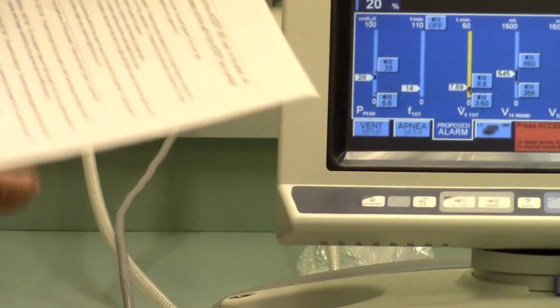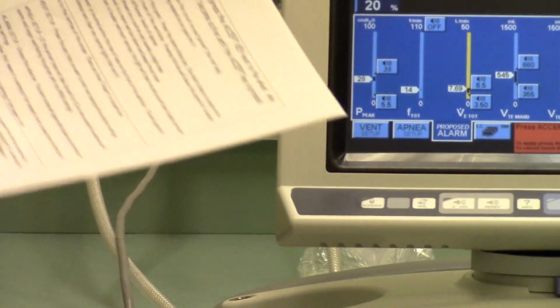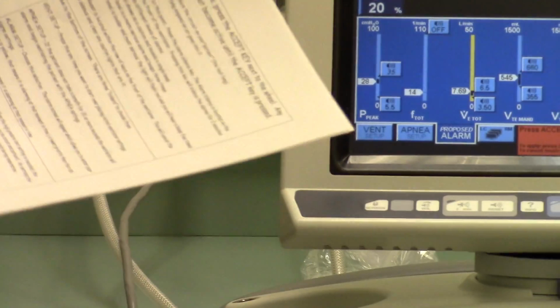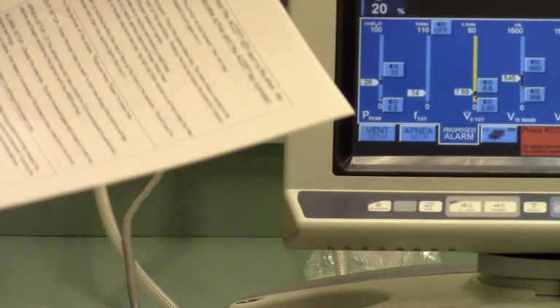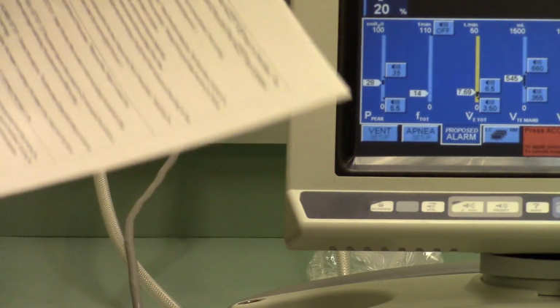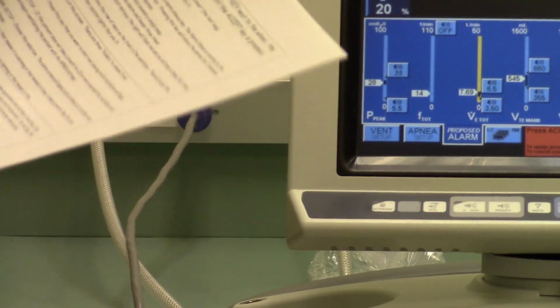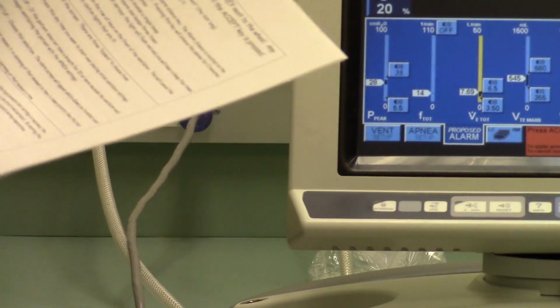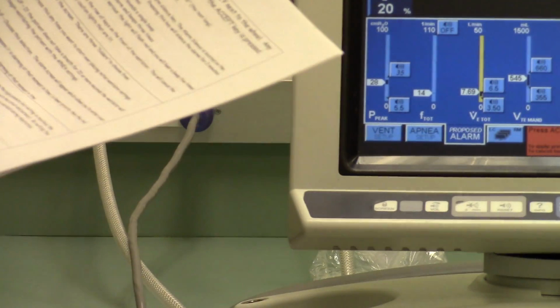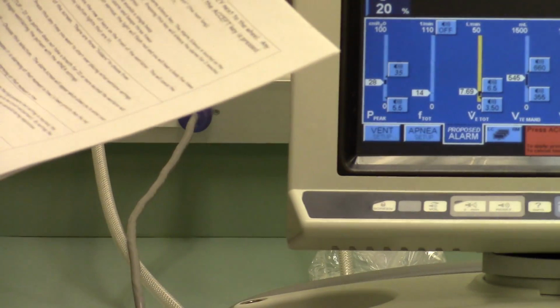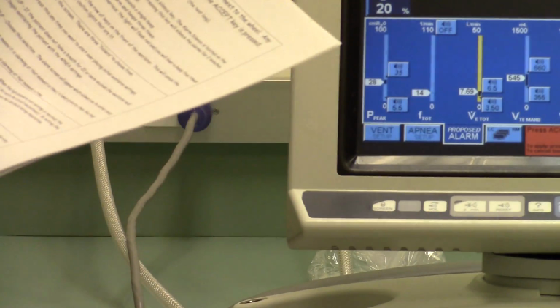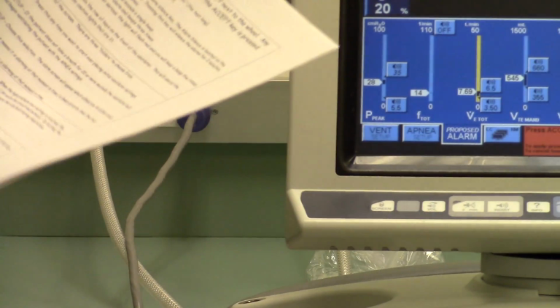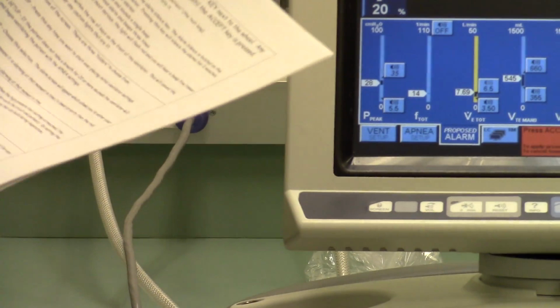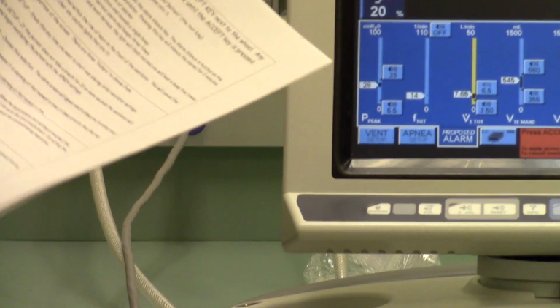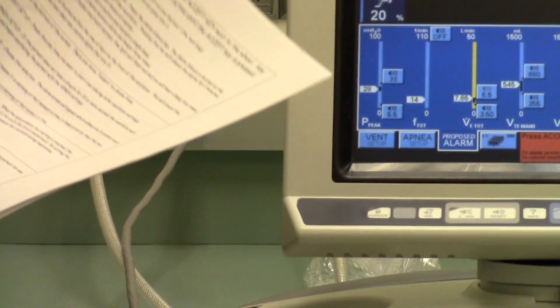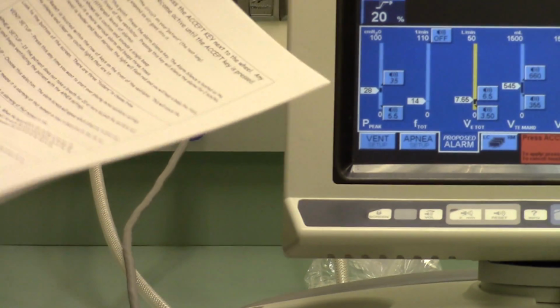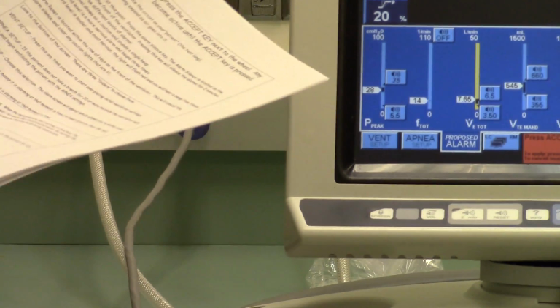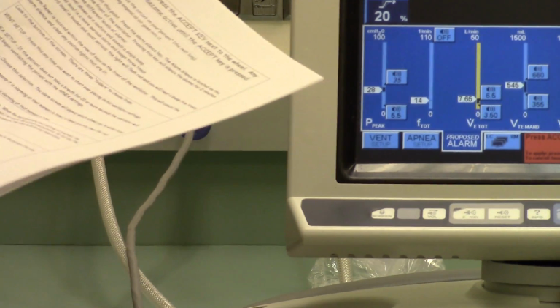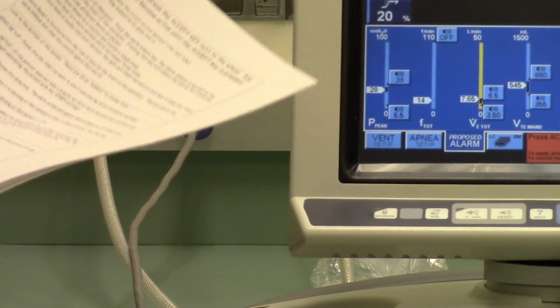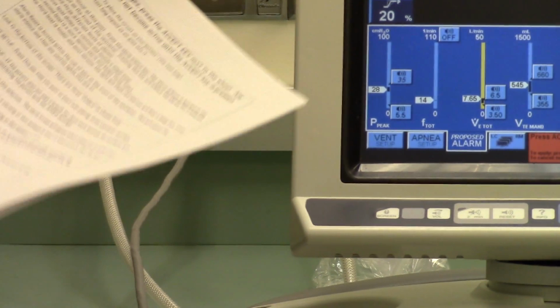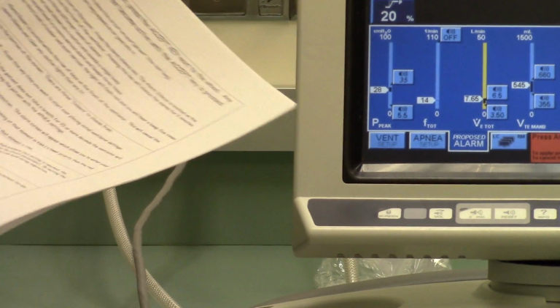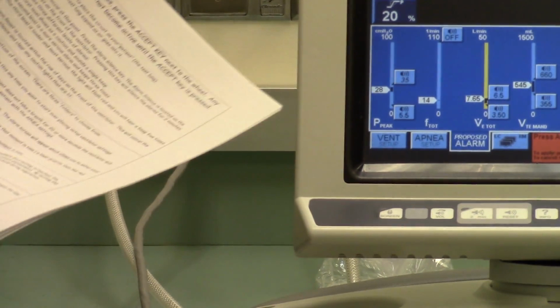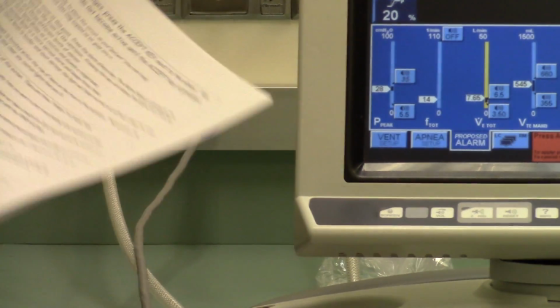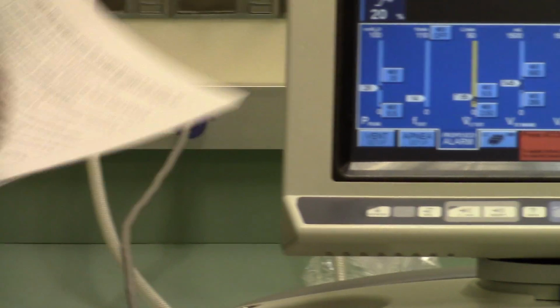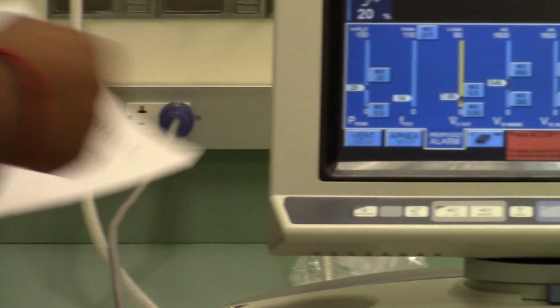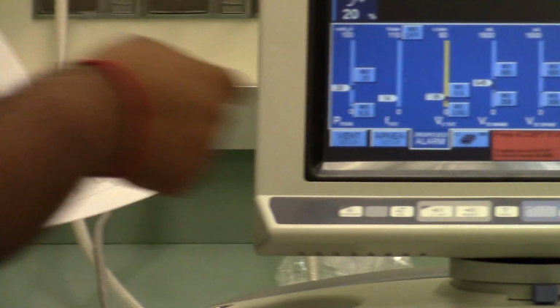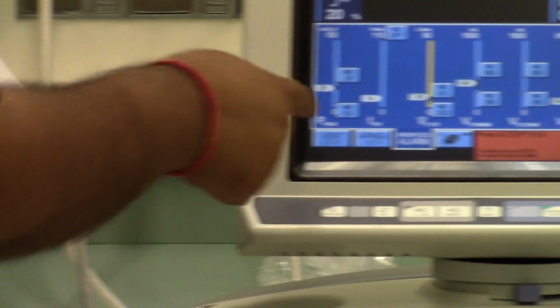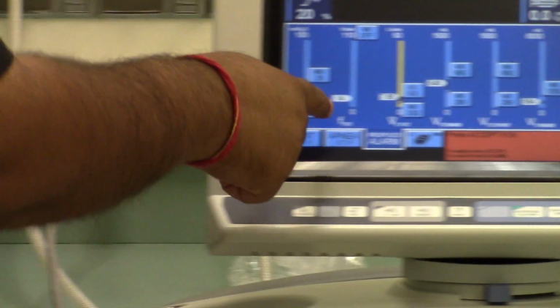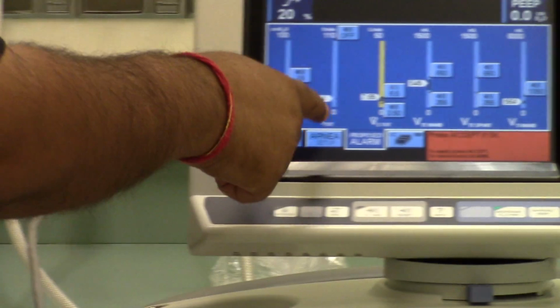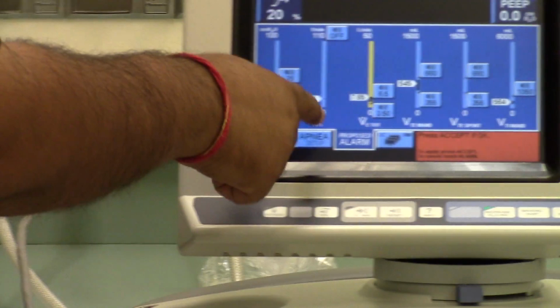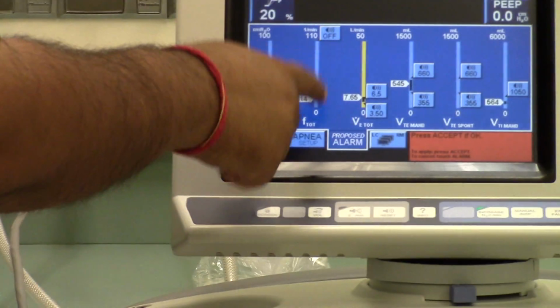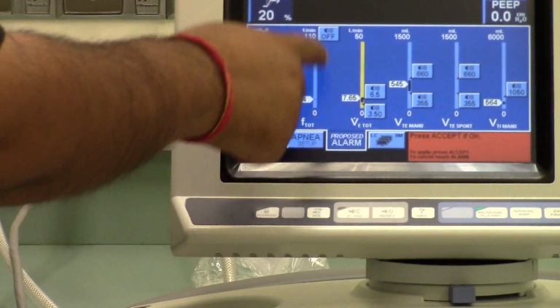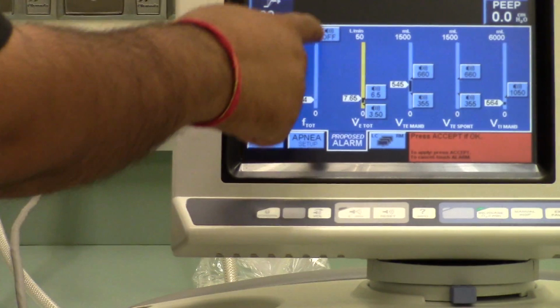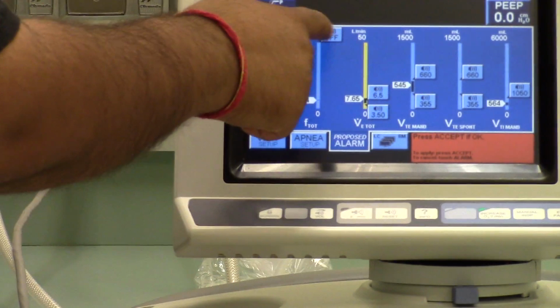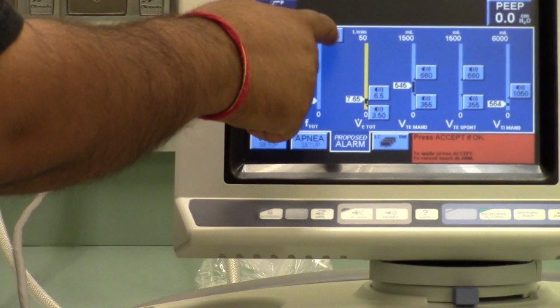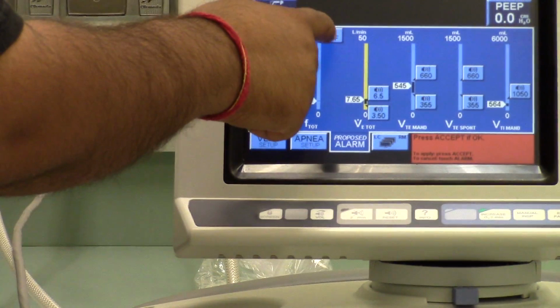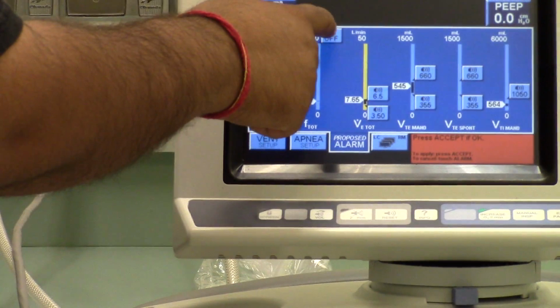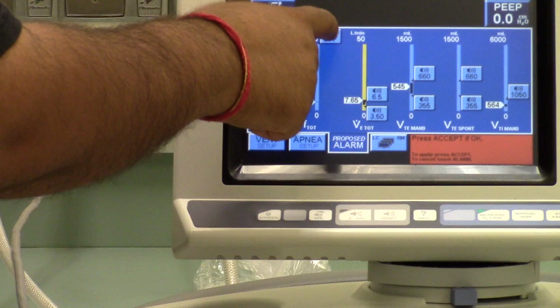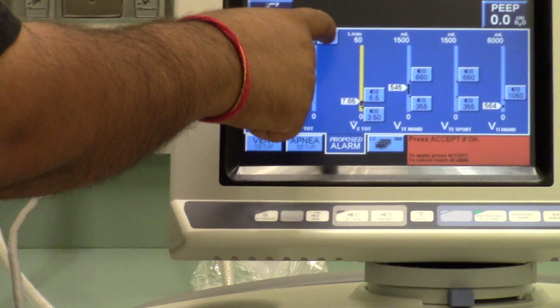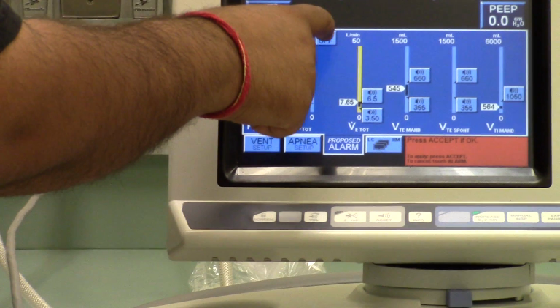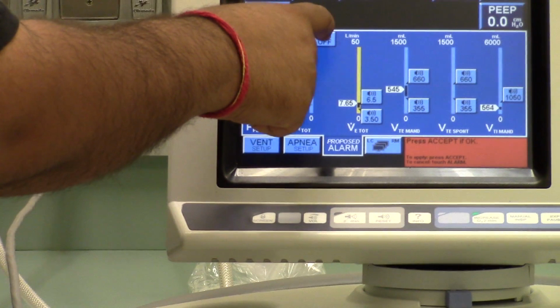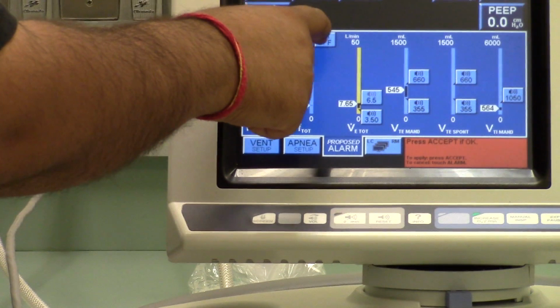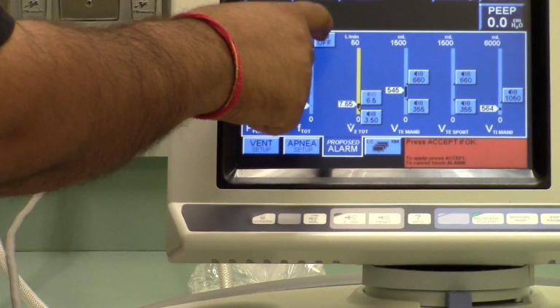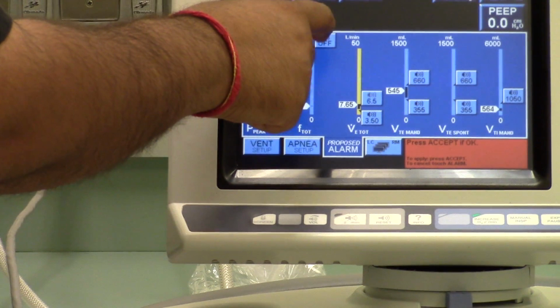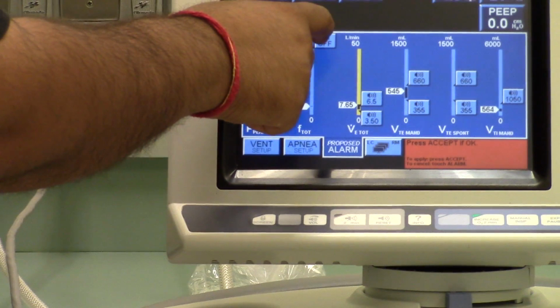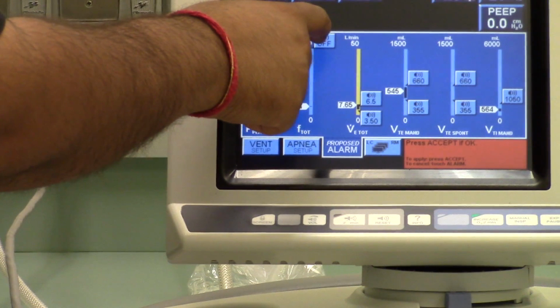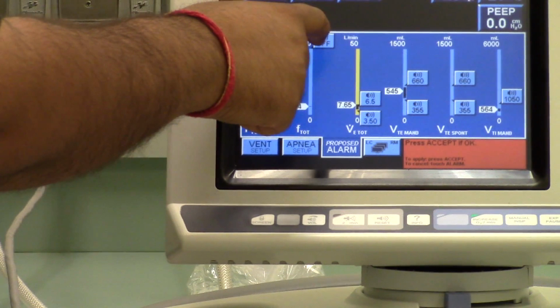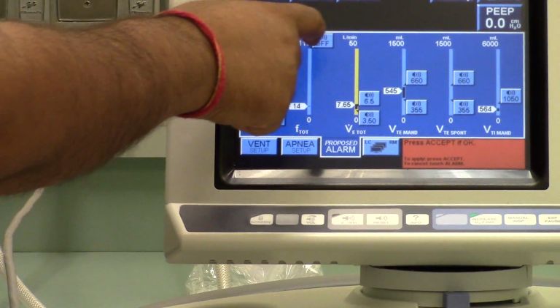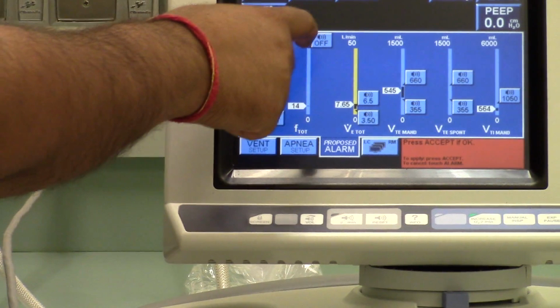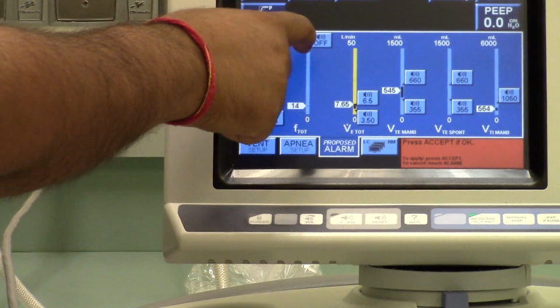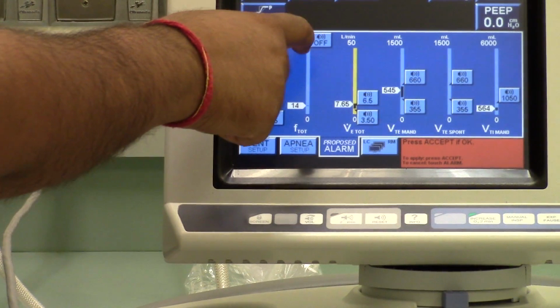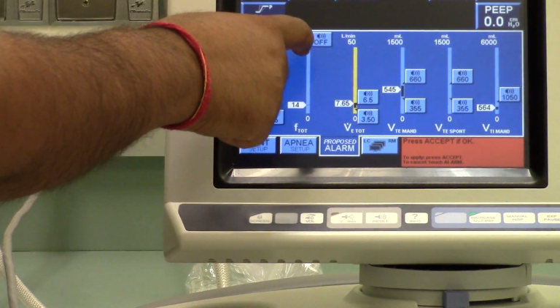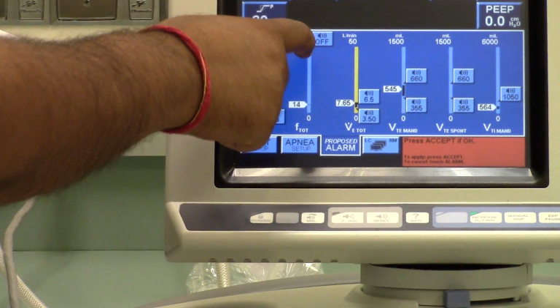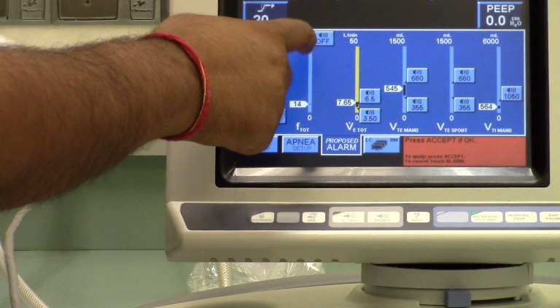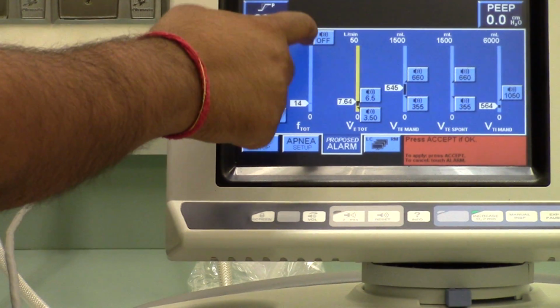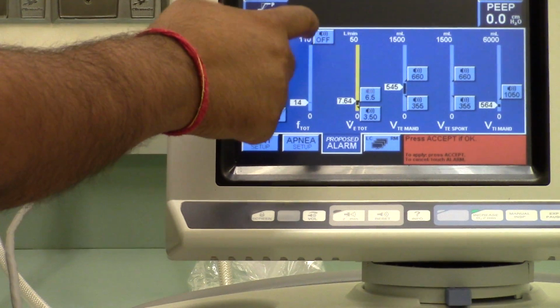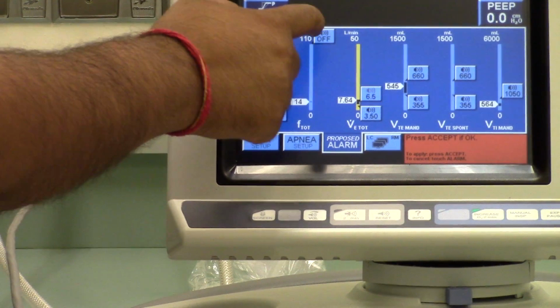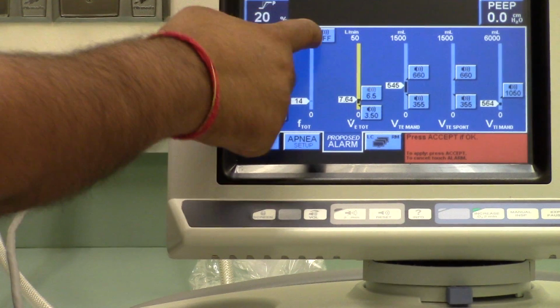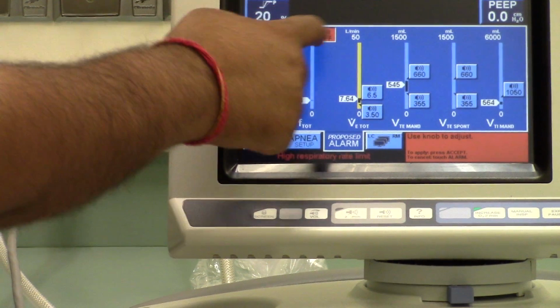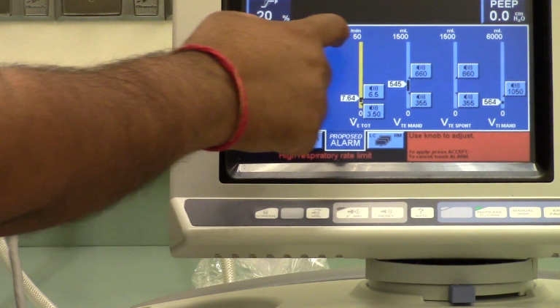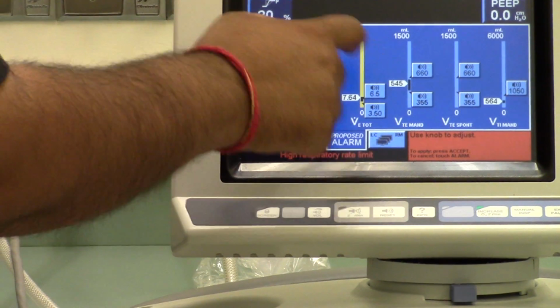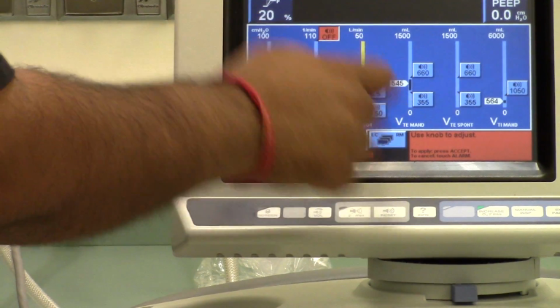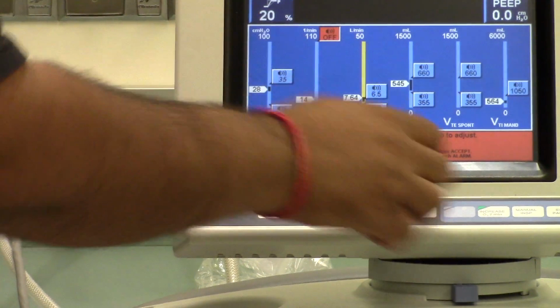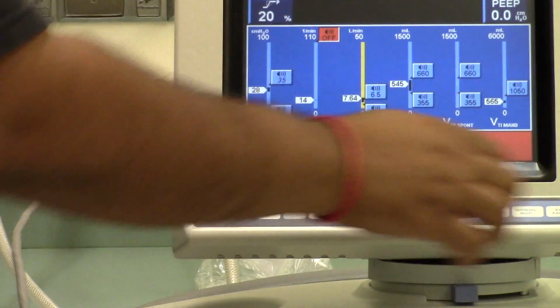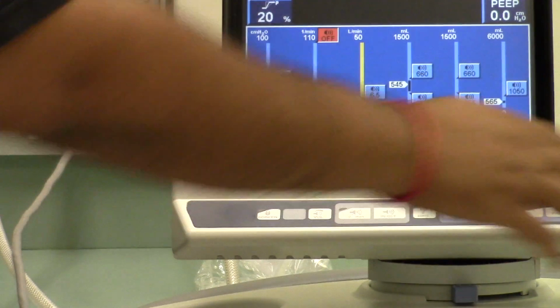Our high respiratory rate, which is our F total, we set at 25.